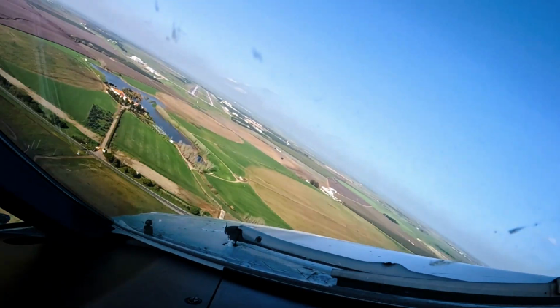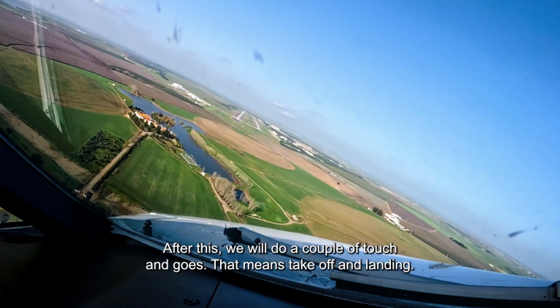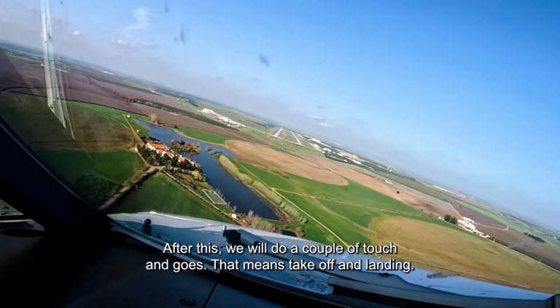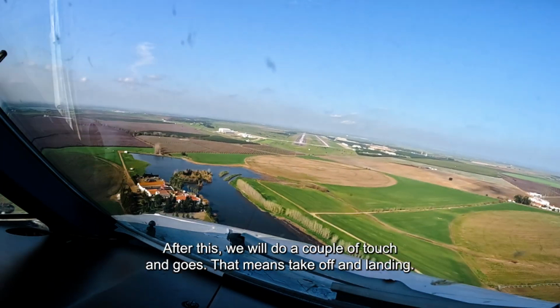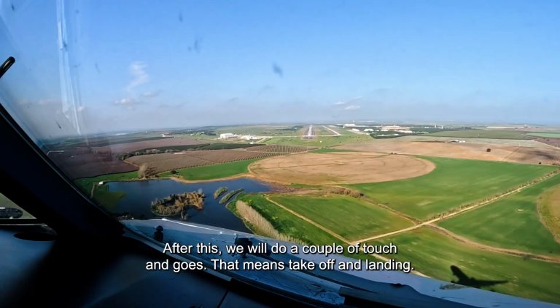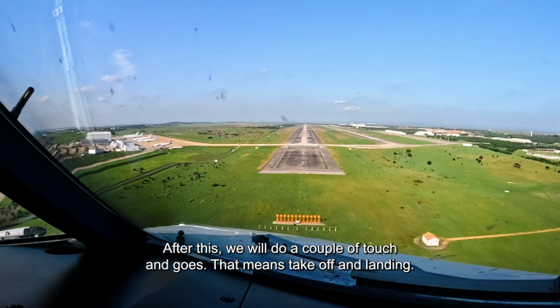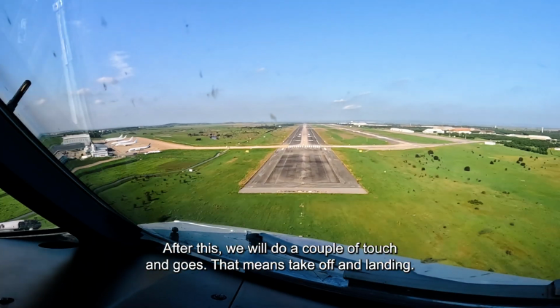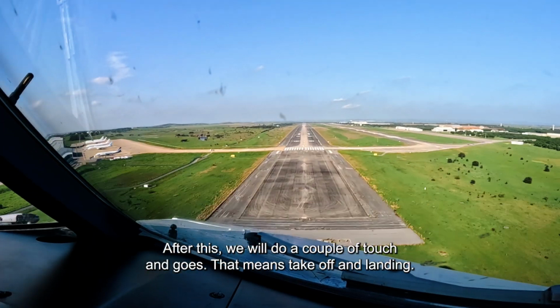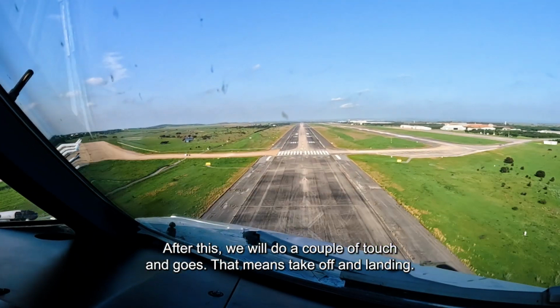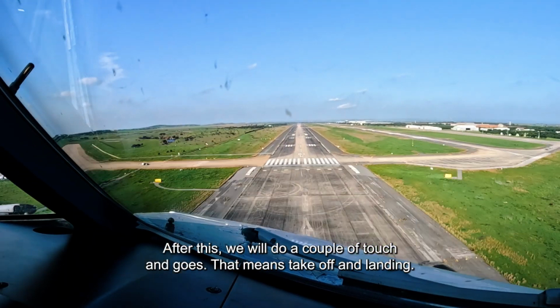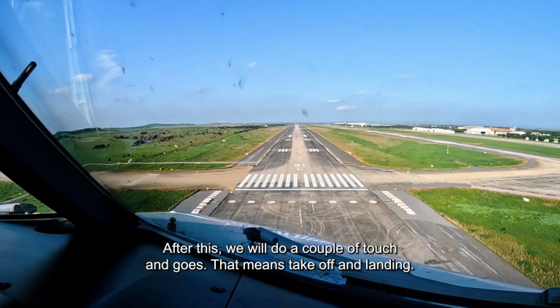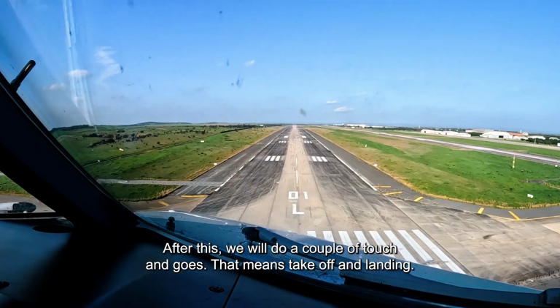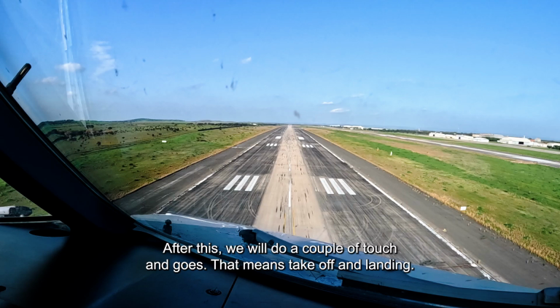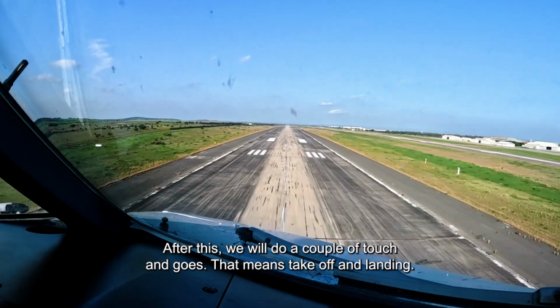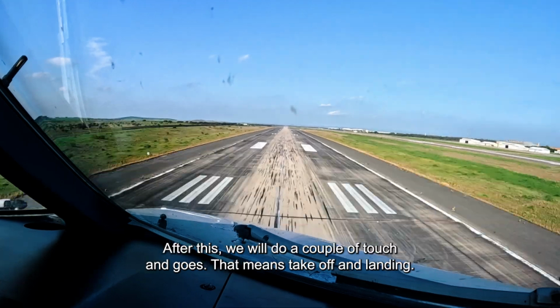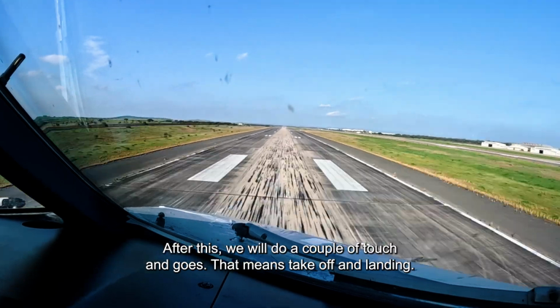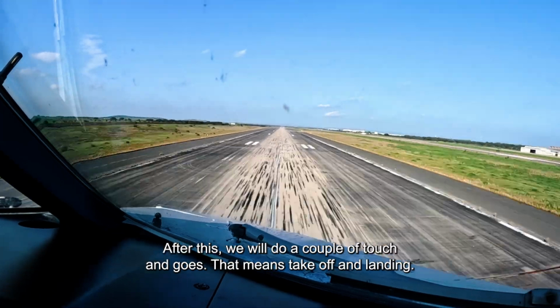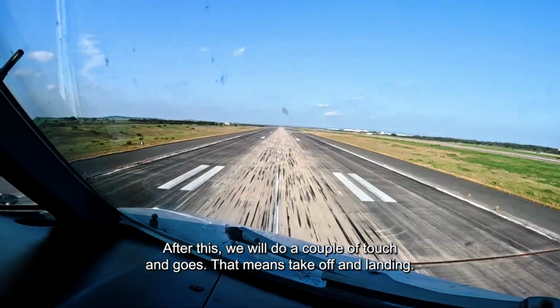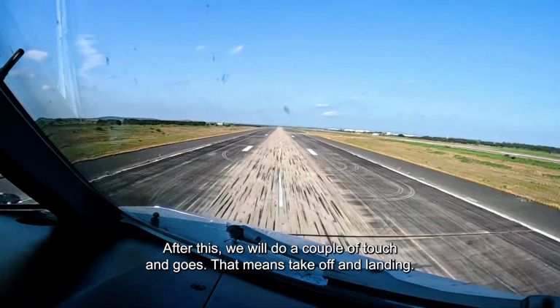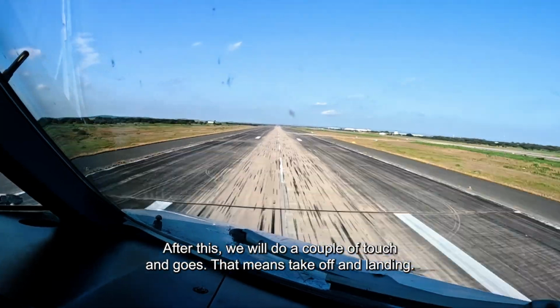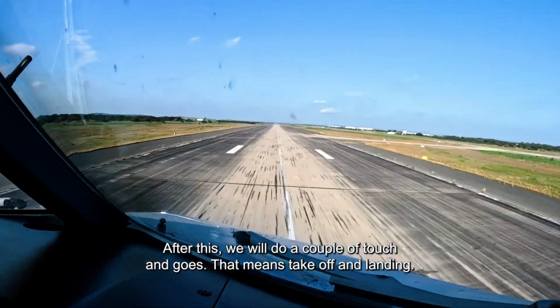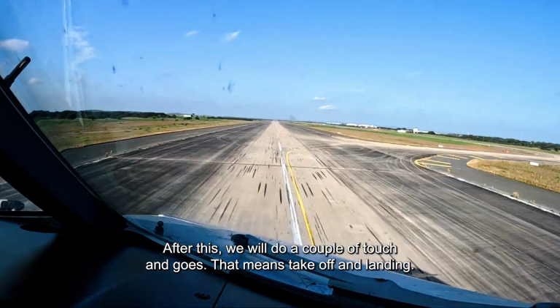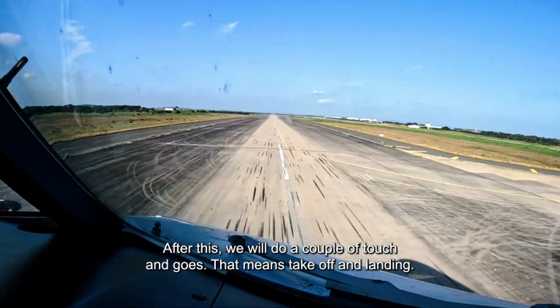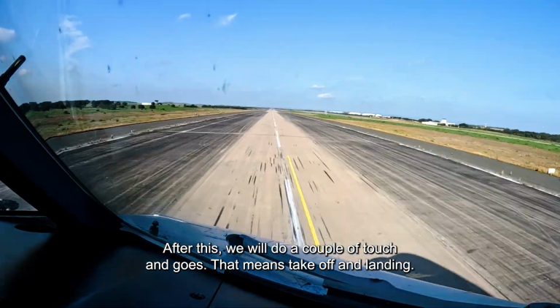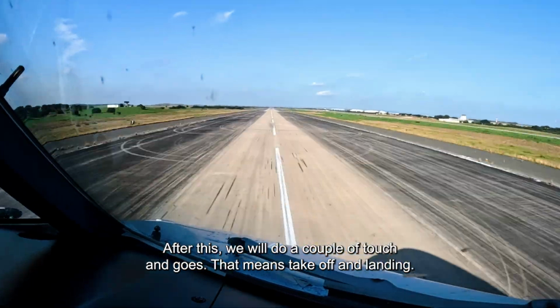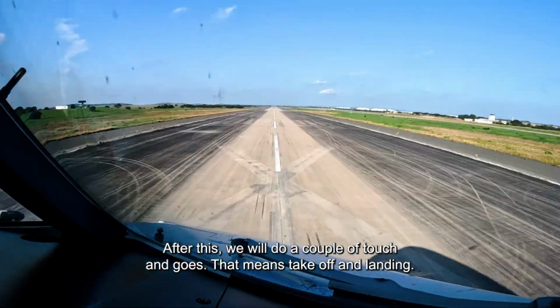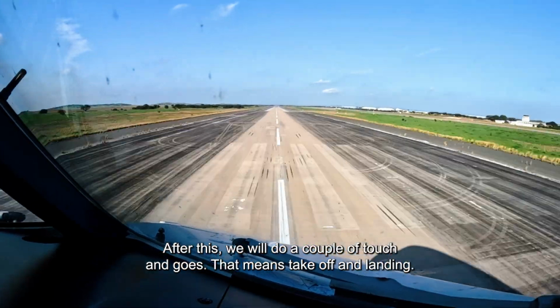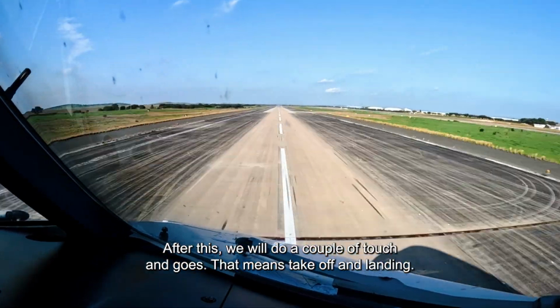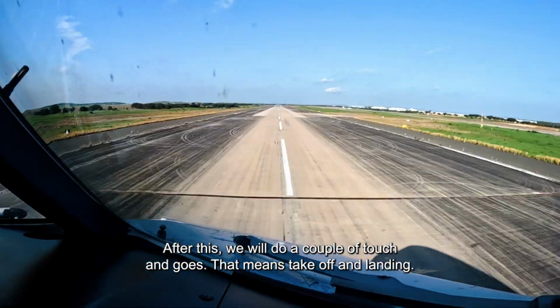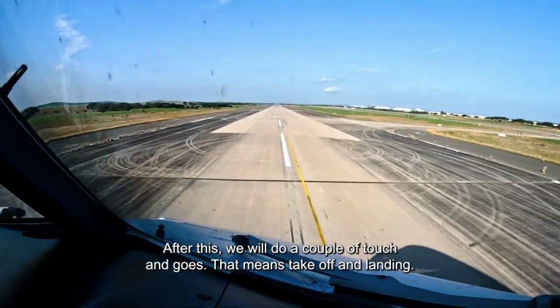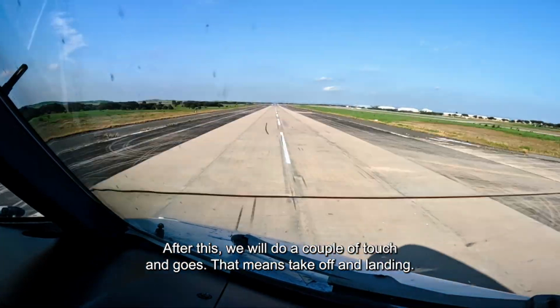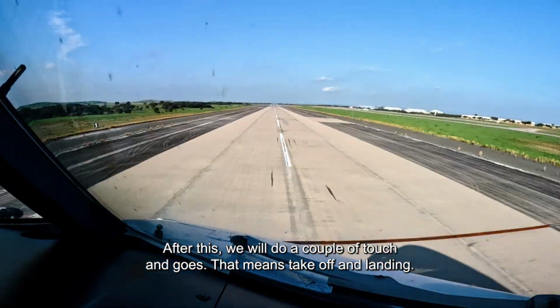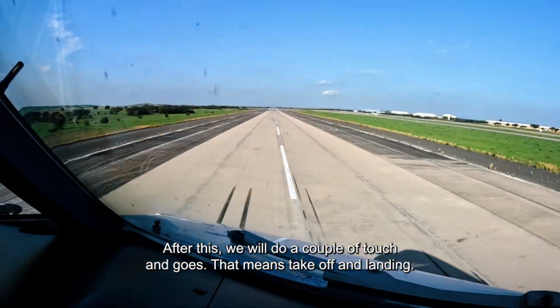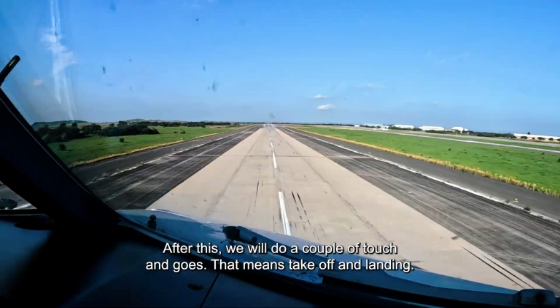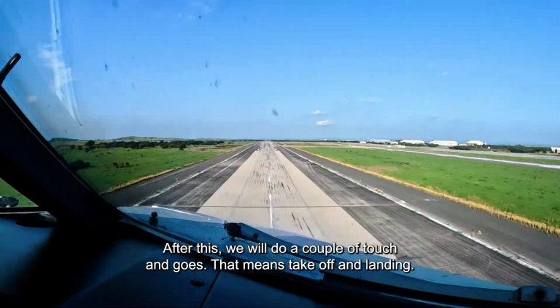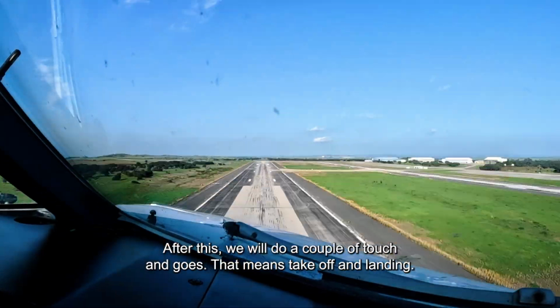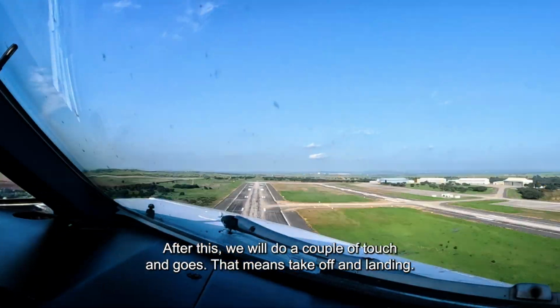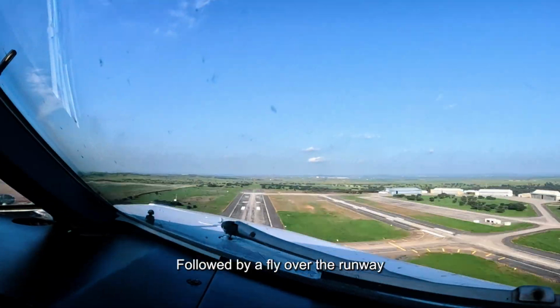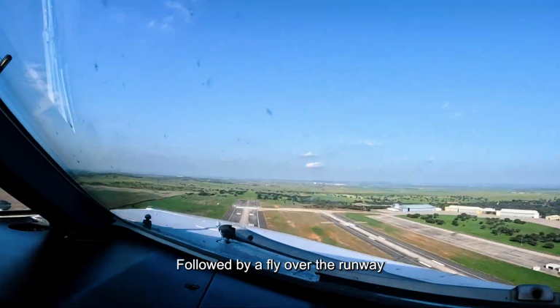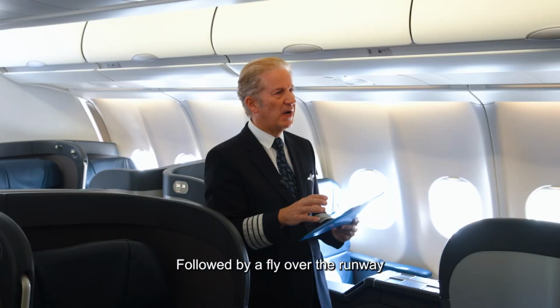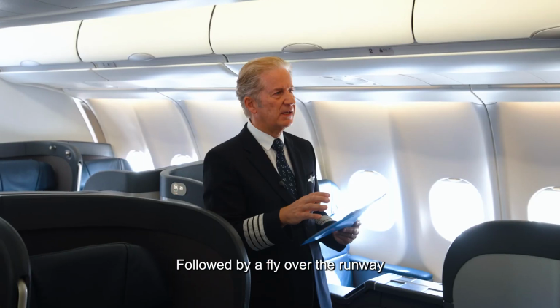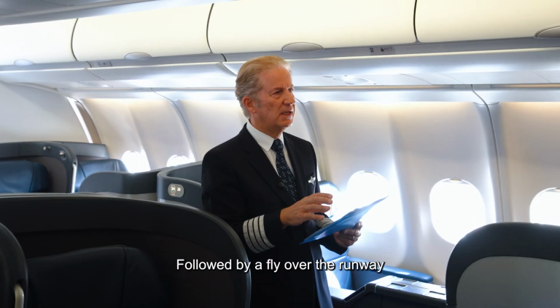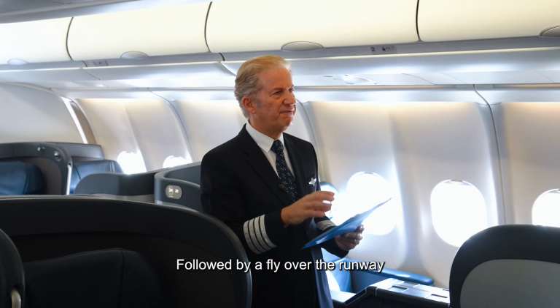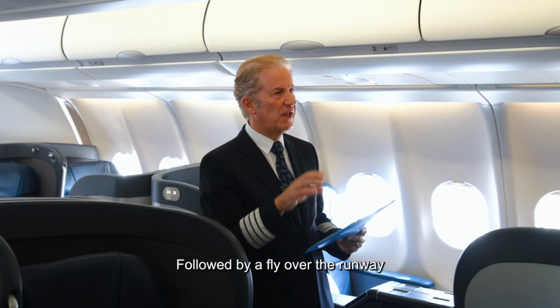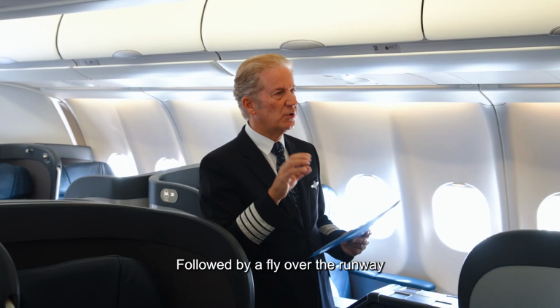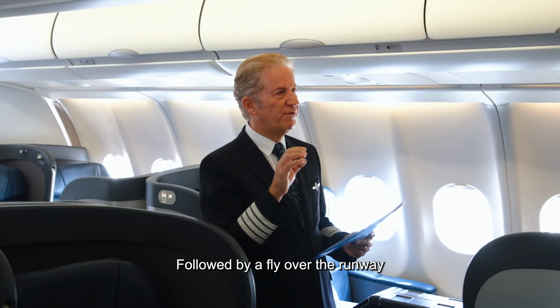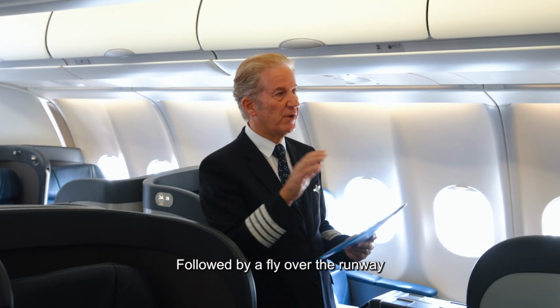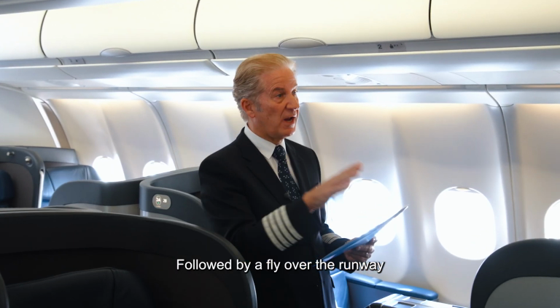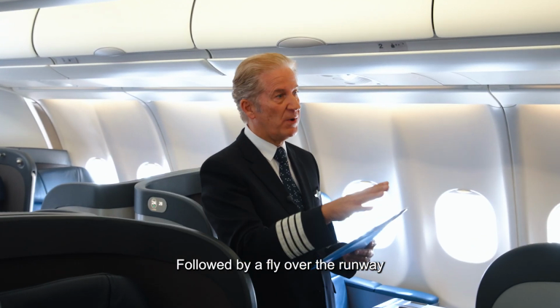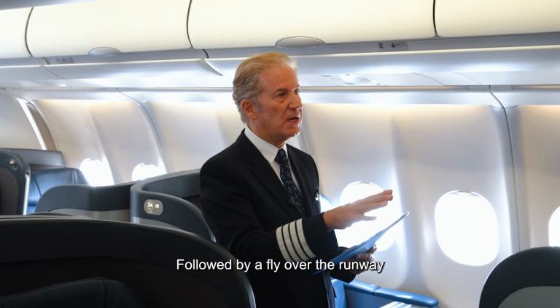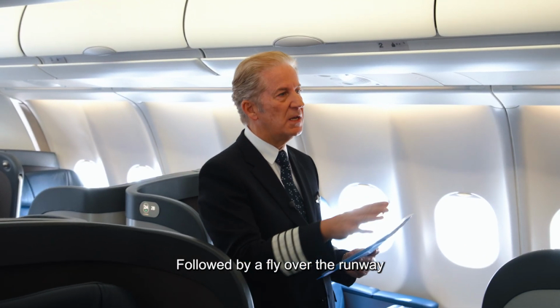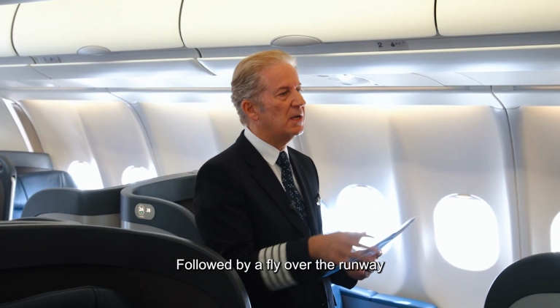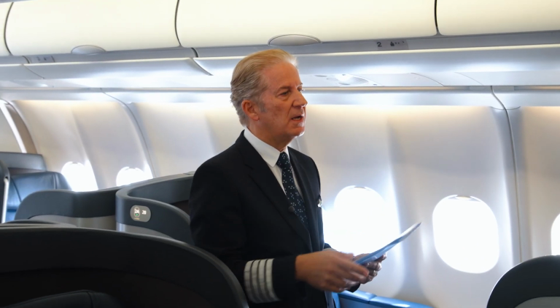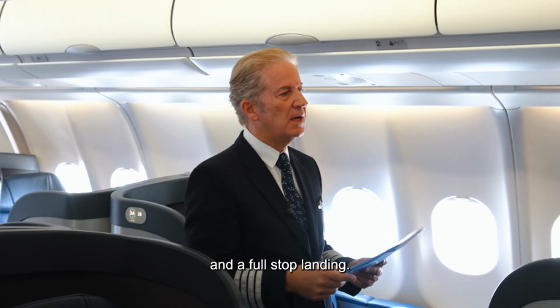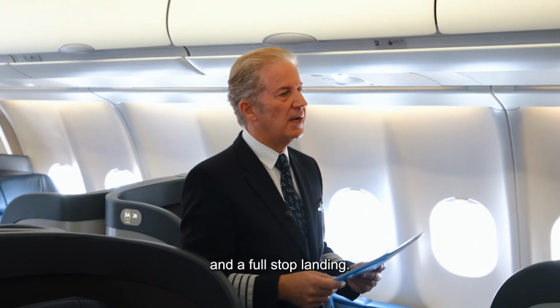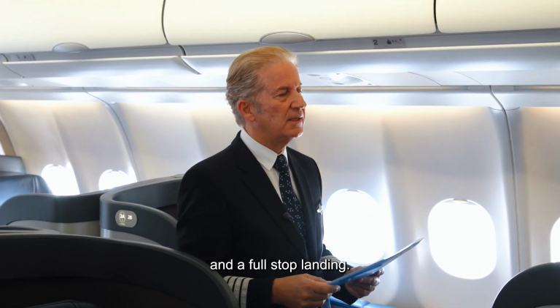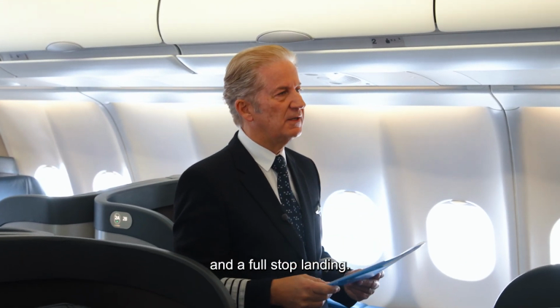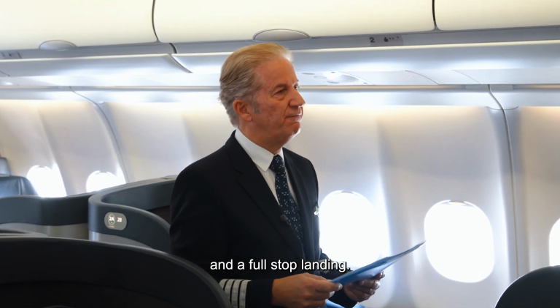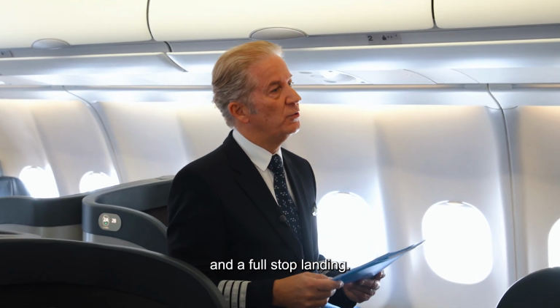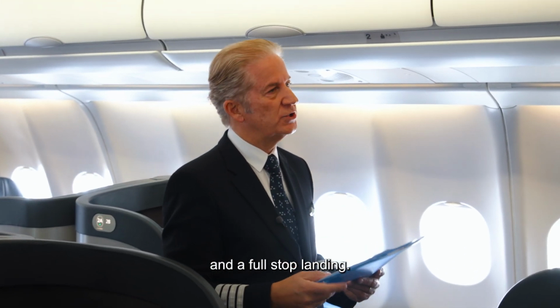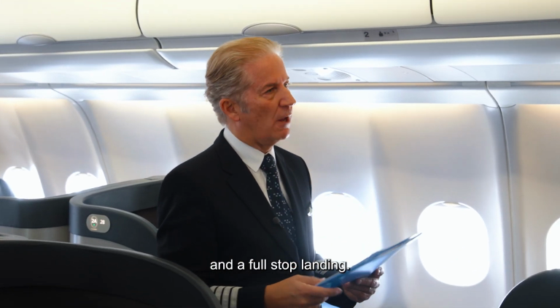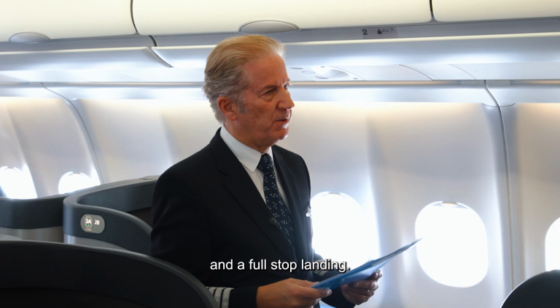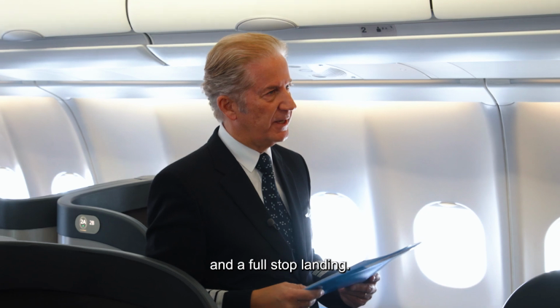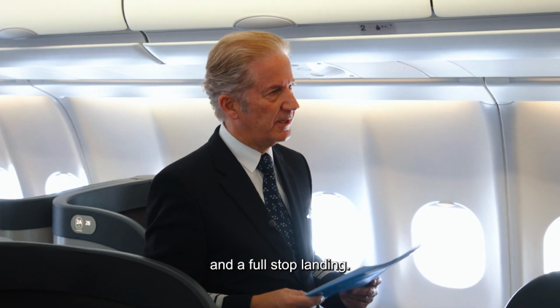After this we will do a couple of touch and go — that's take offs and landings — followed by a fly over the runway and a full stop landing.